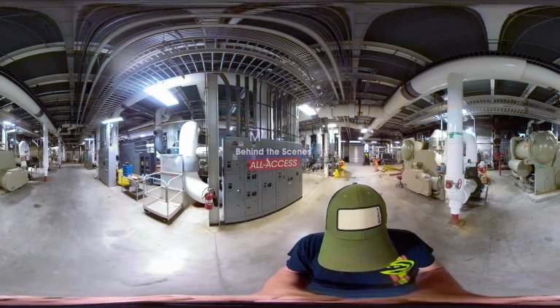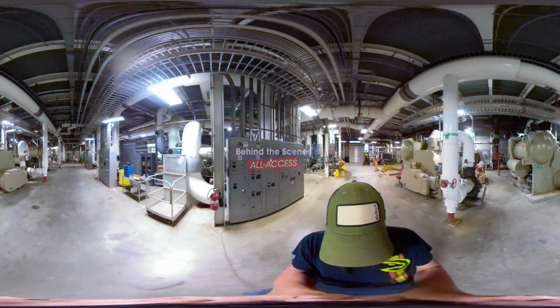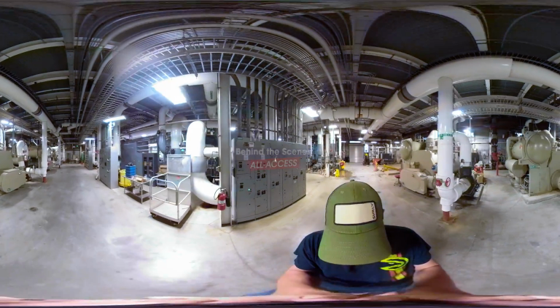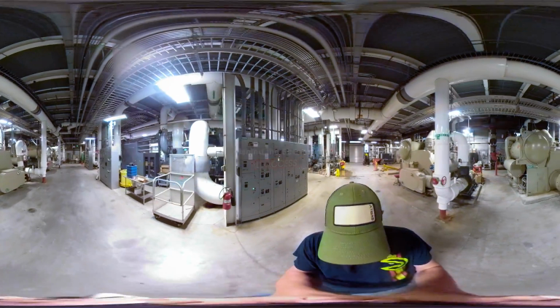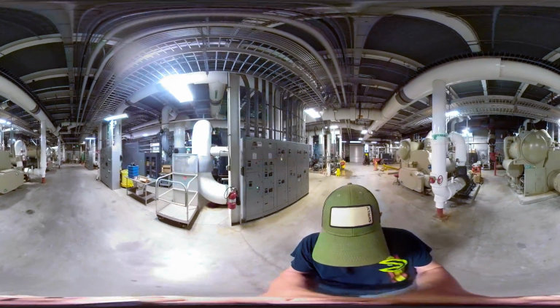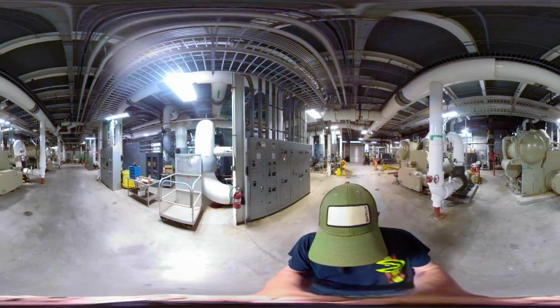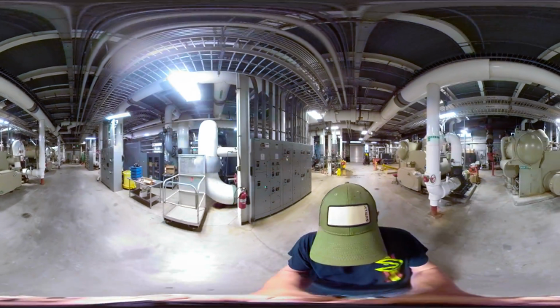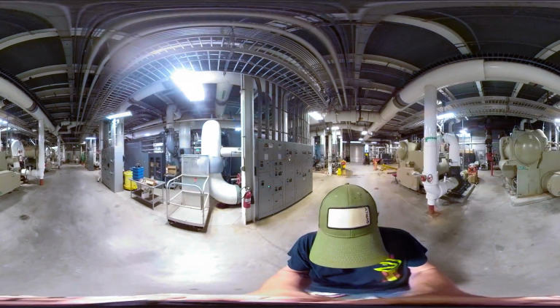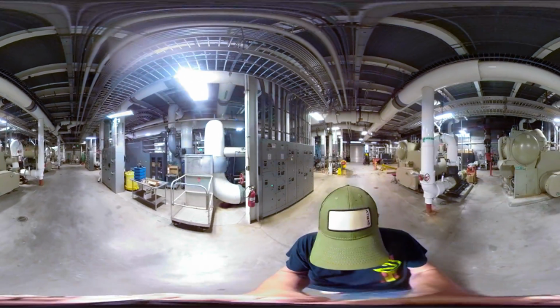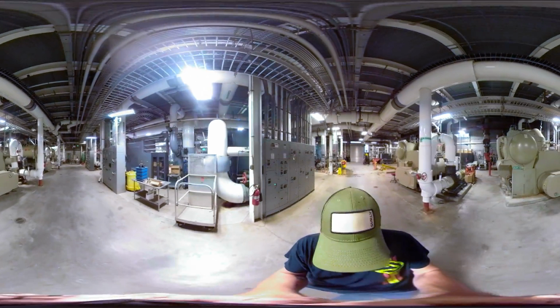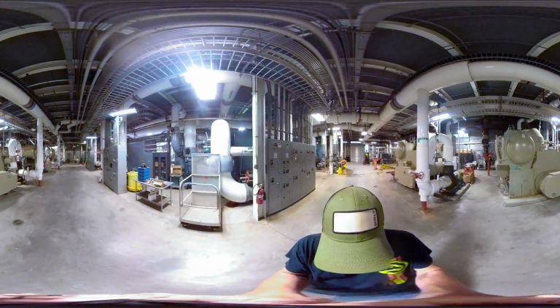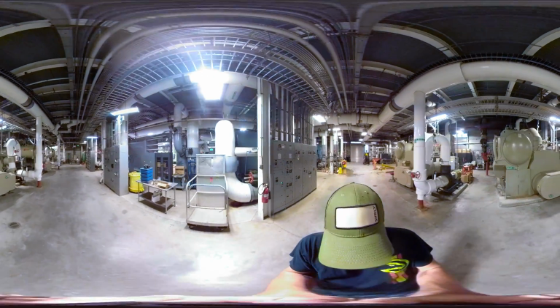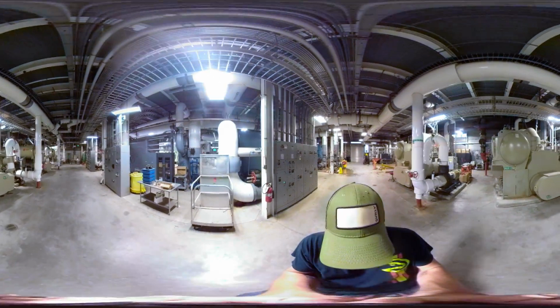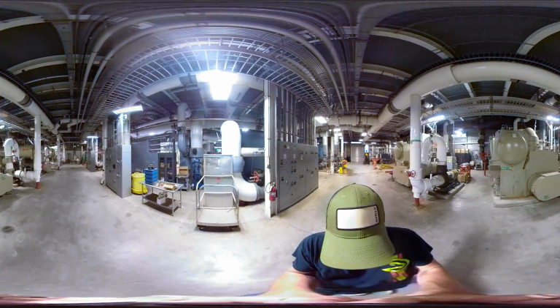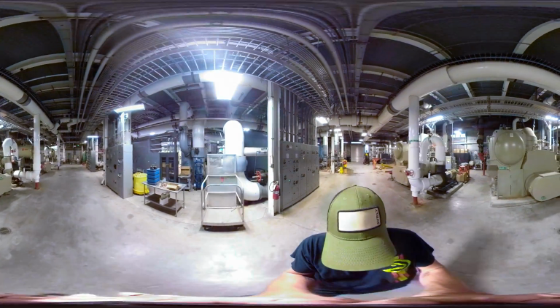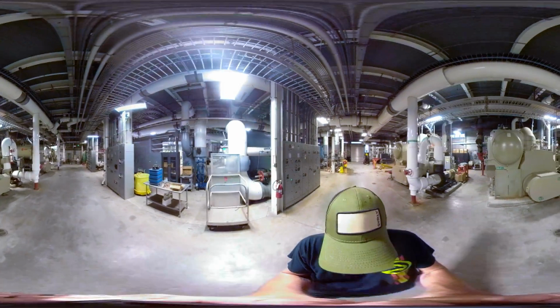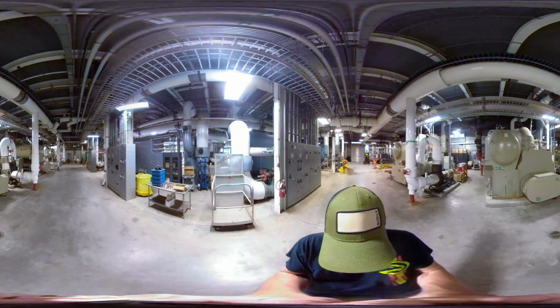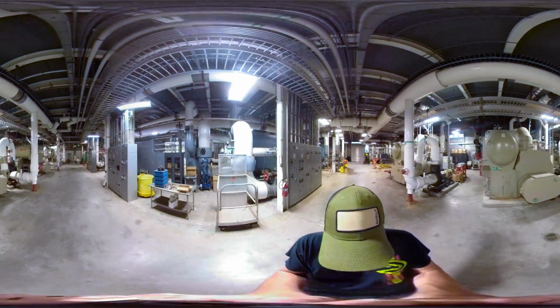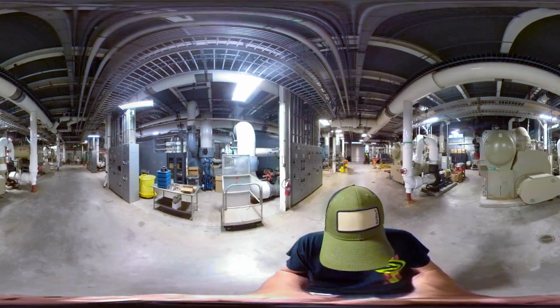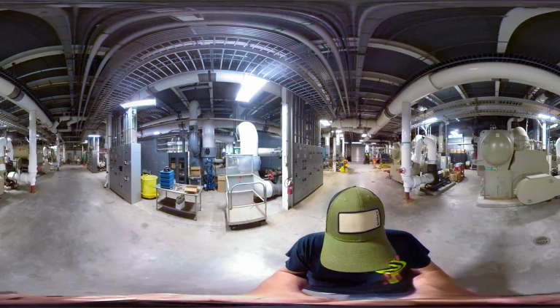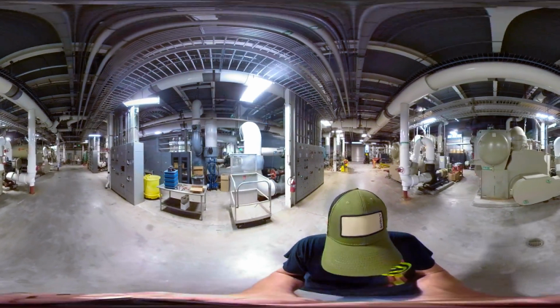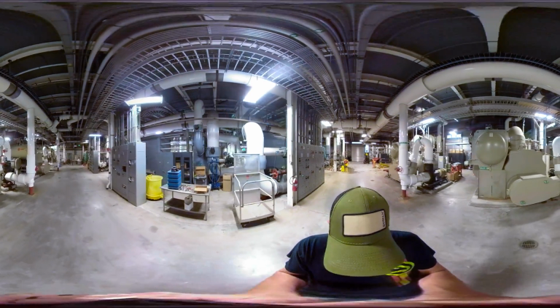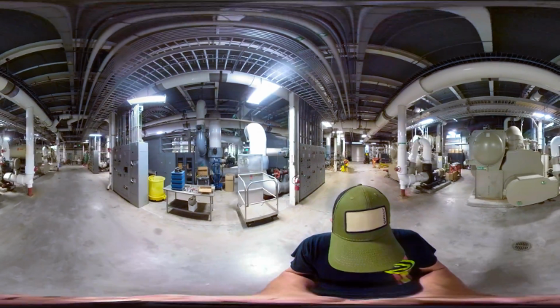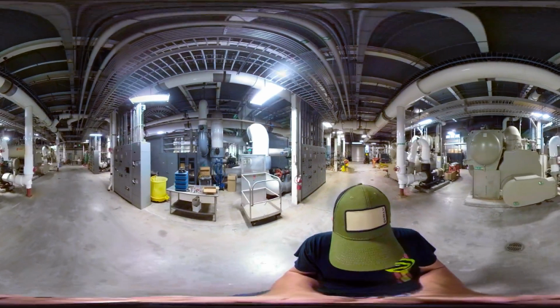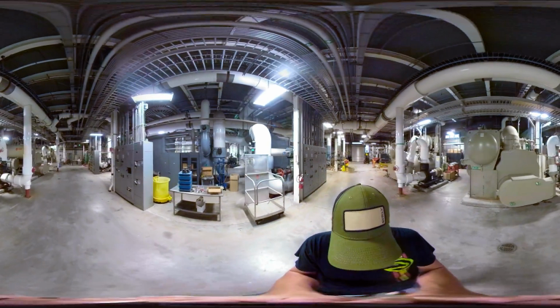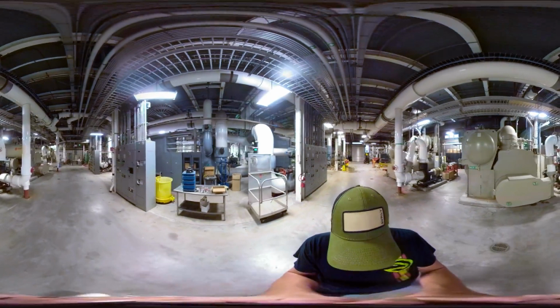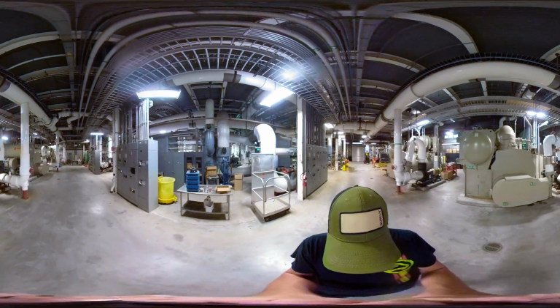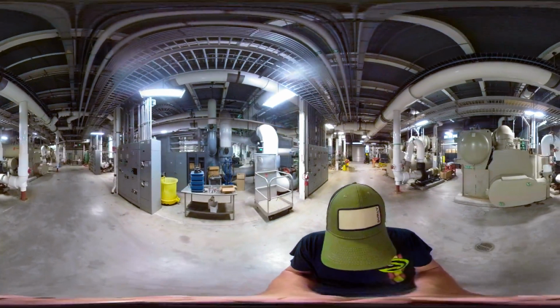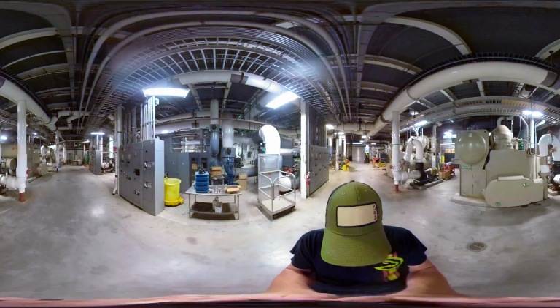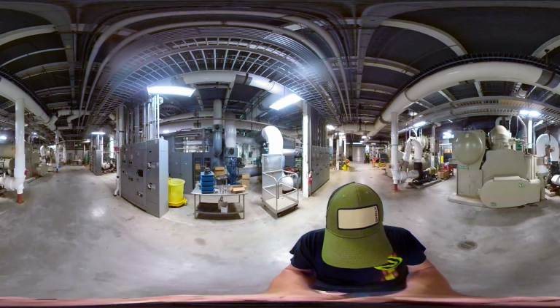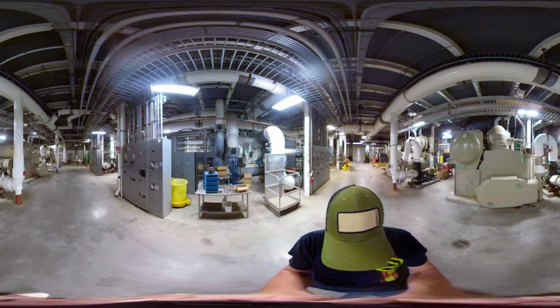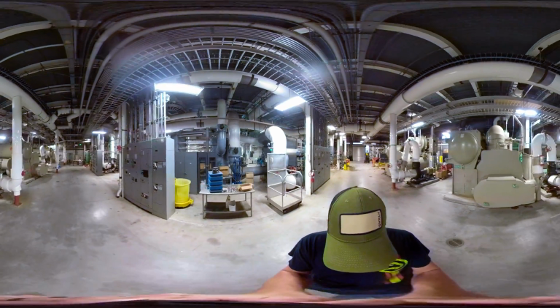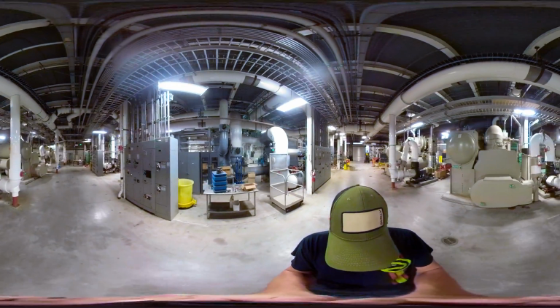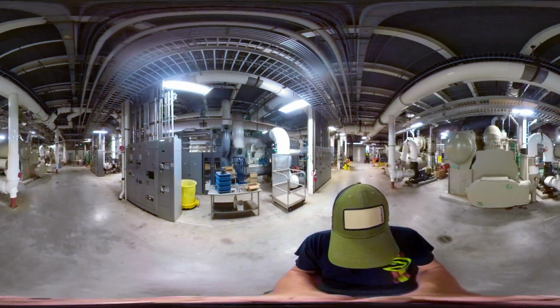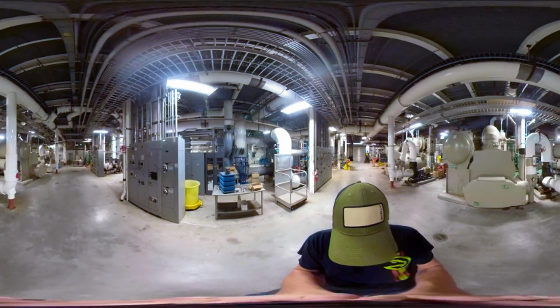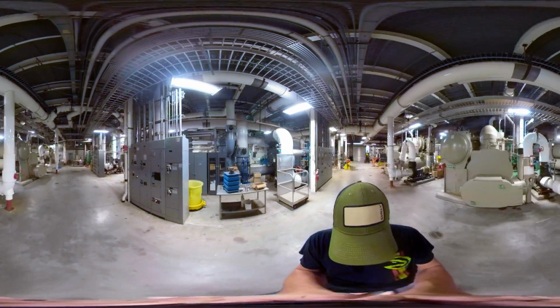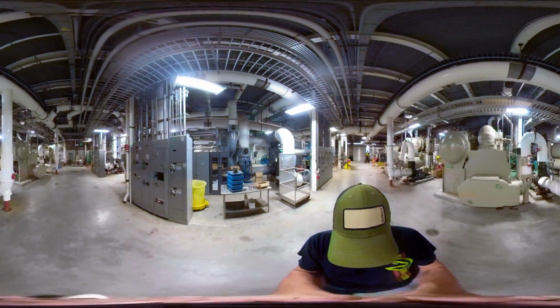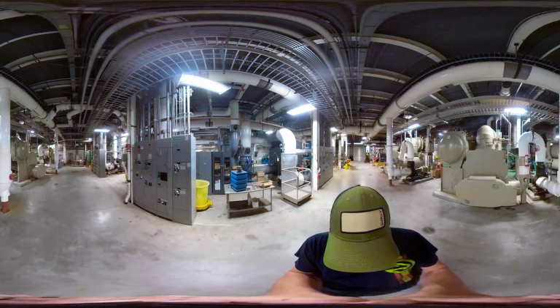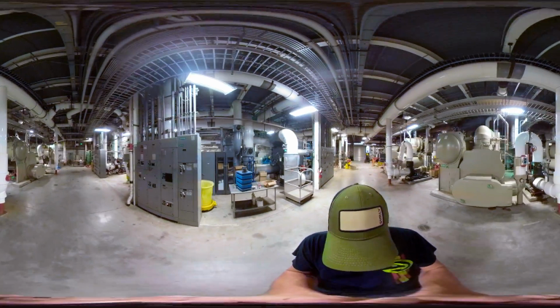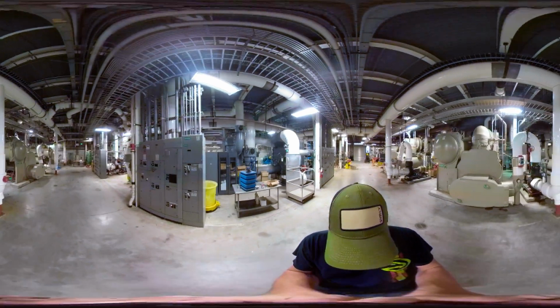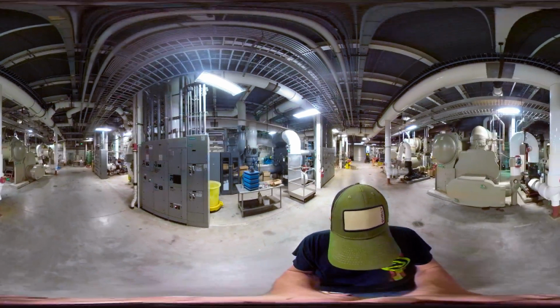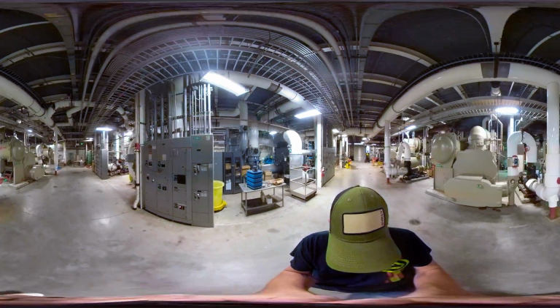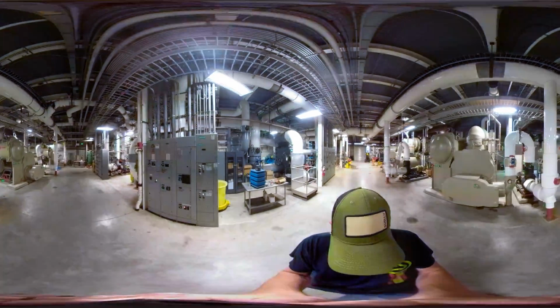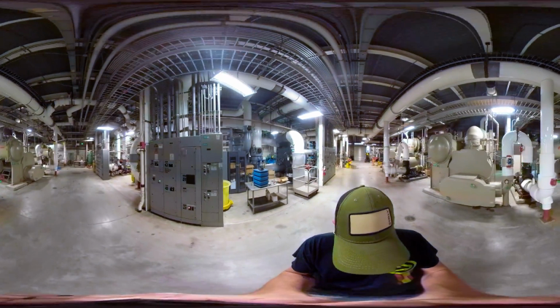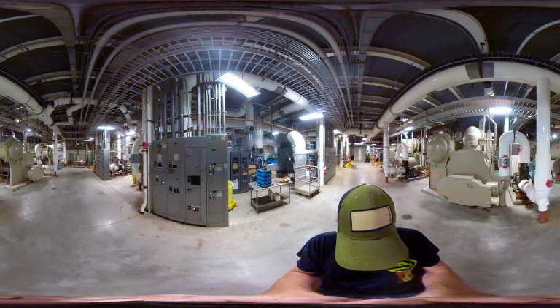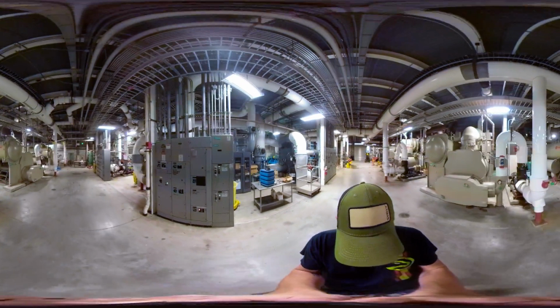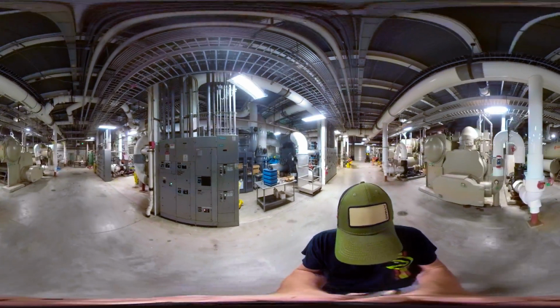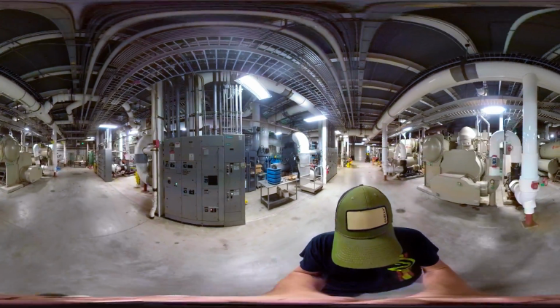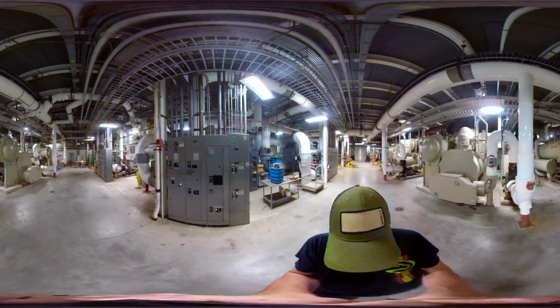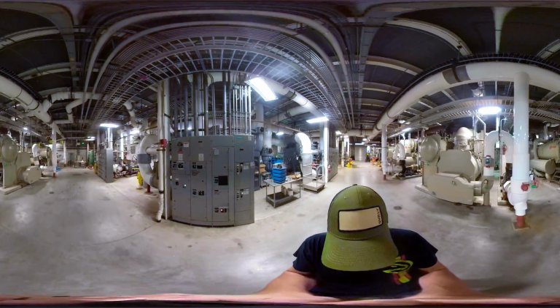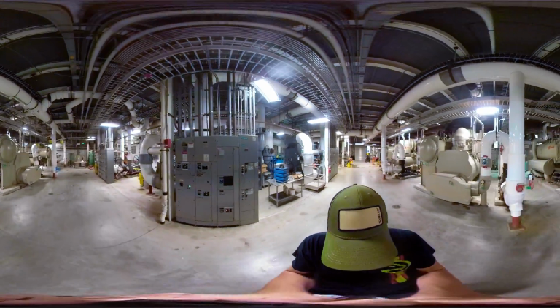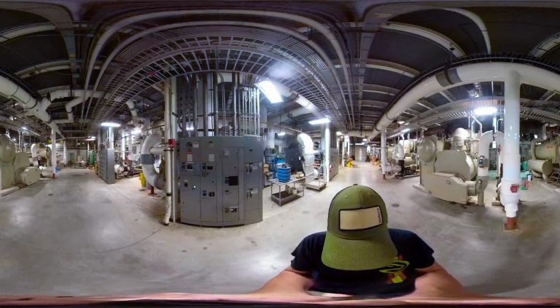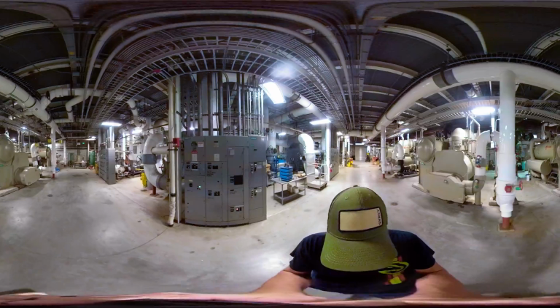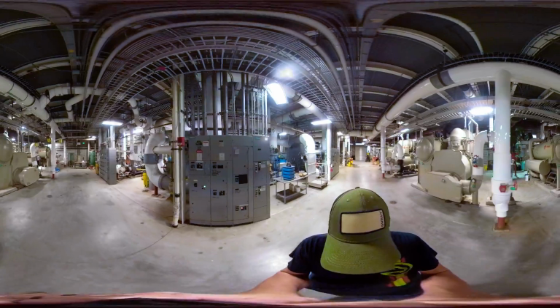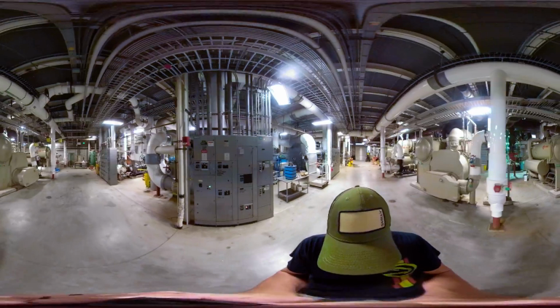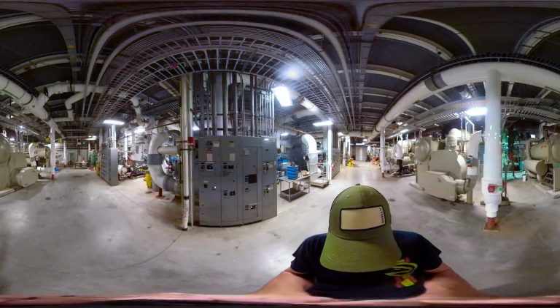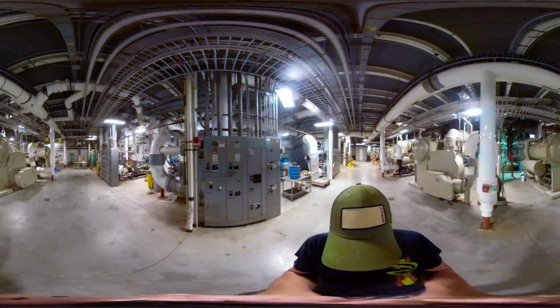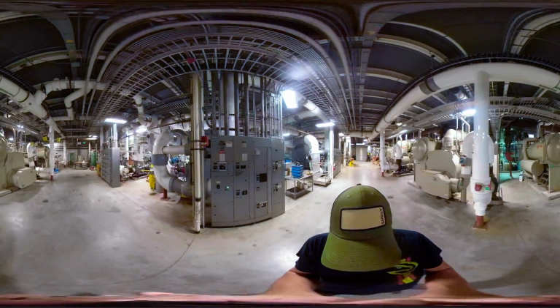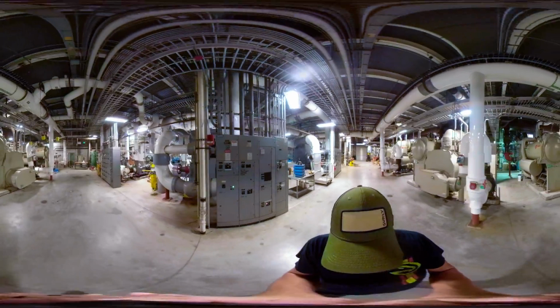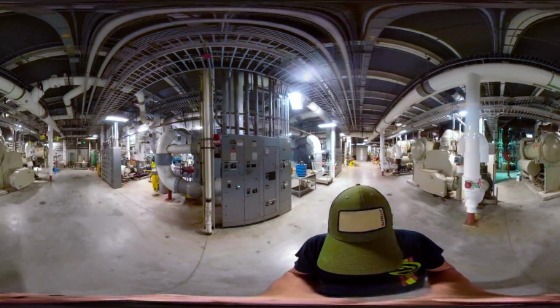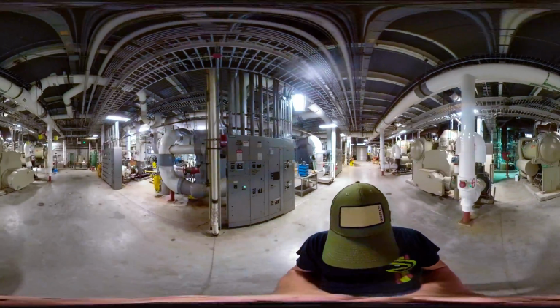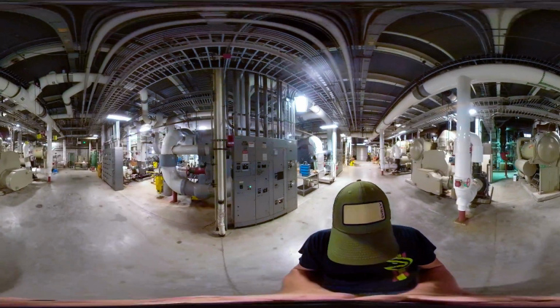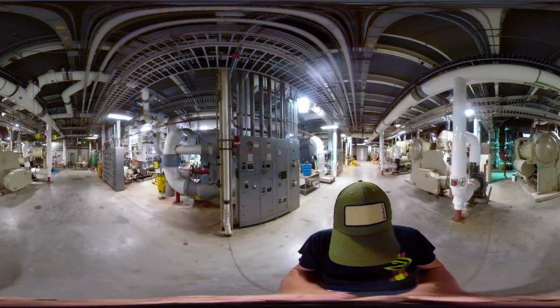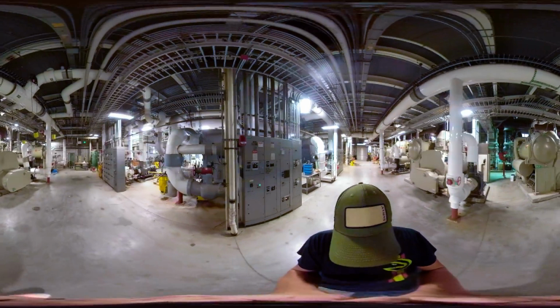Here we are inside the MagLab's plant. Click and drag to look around in 360 degrees.